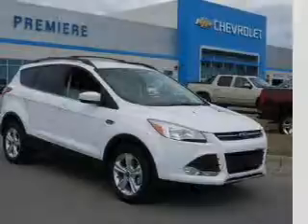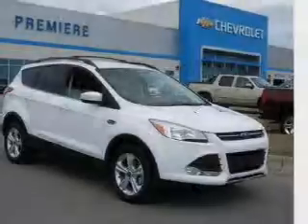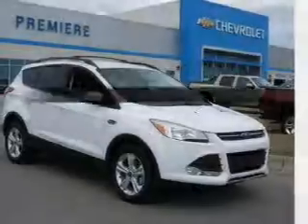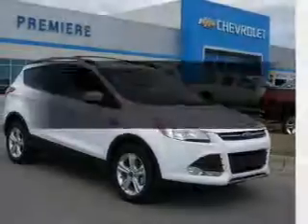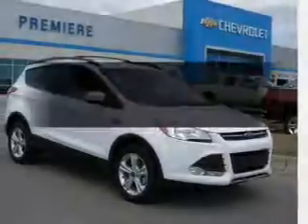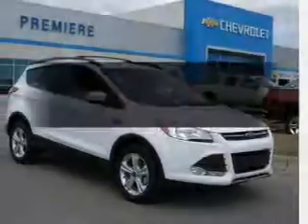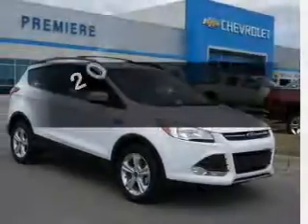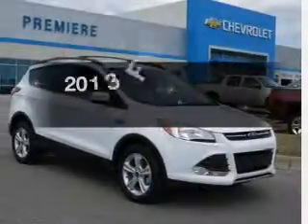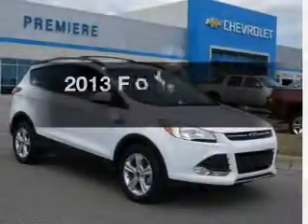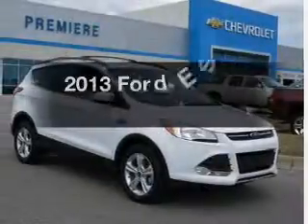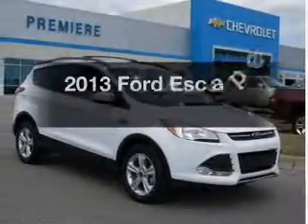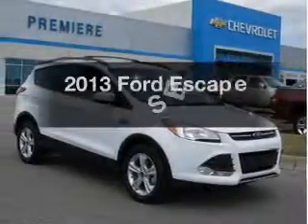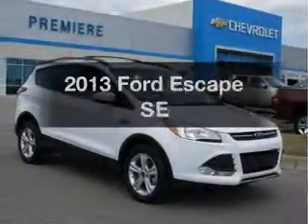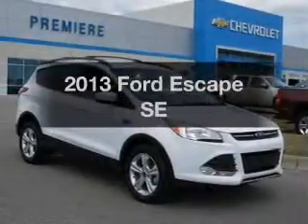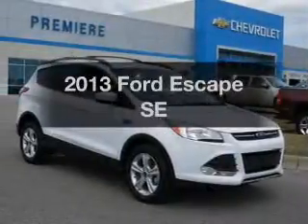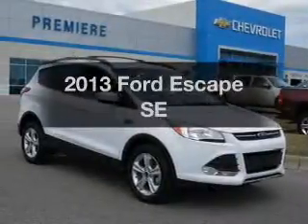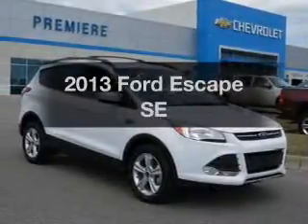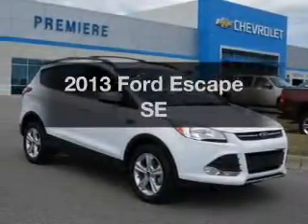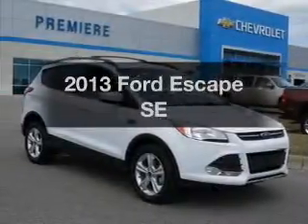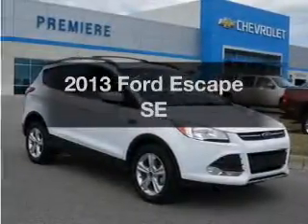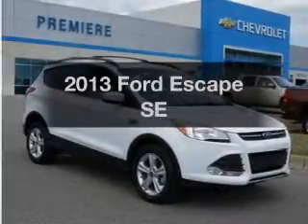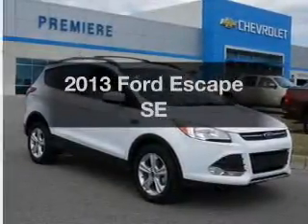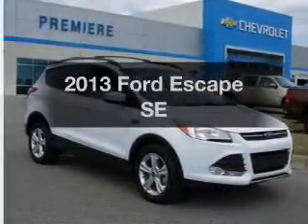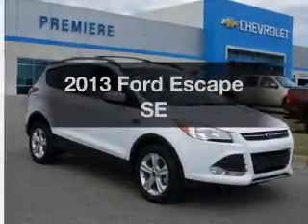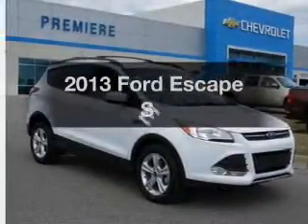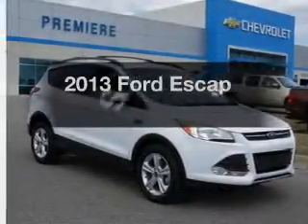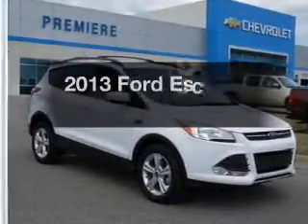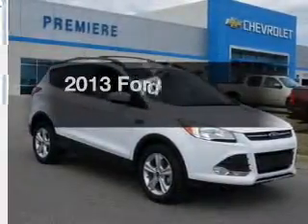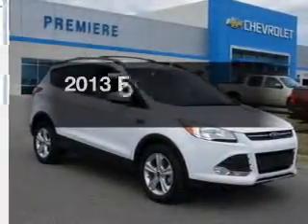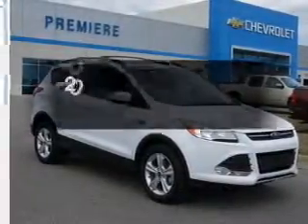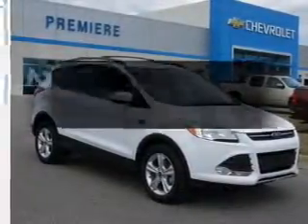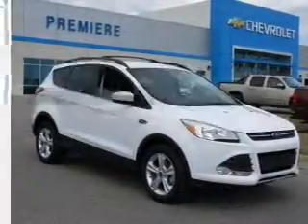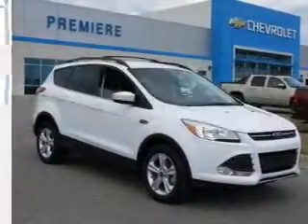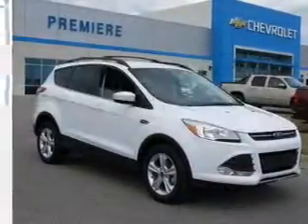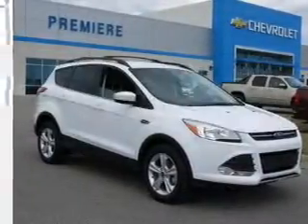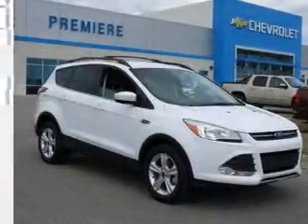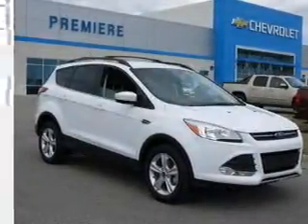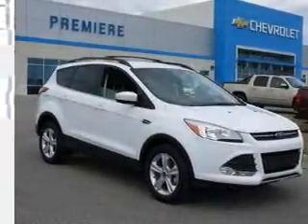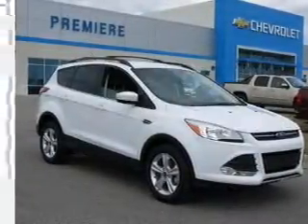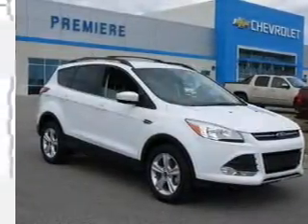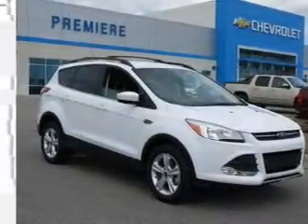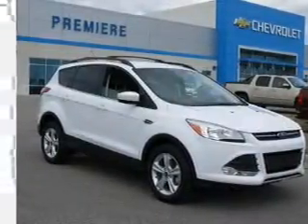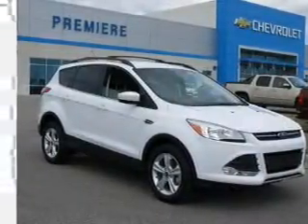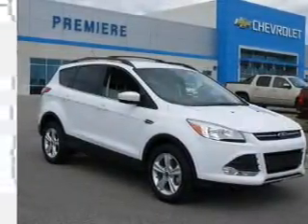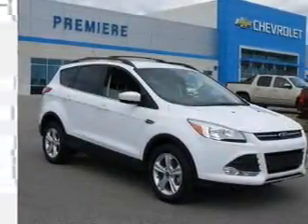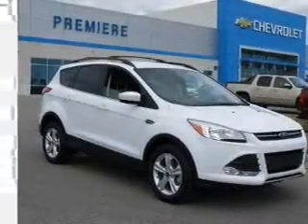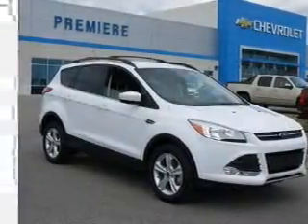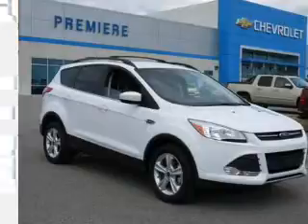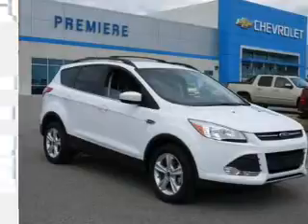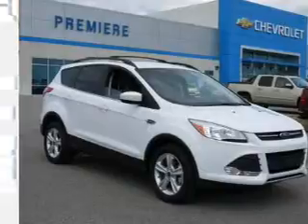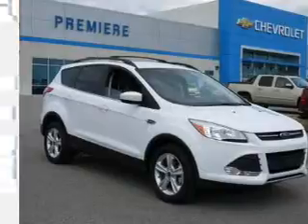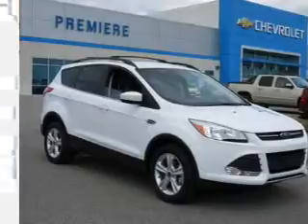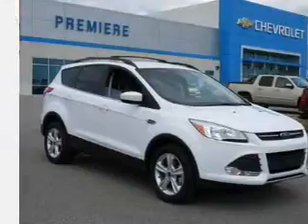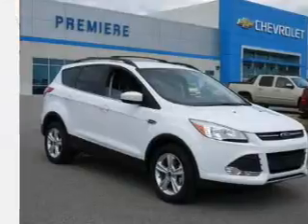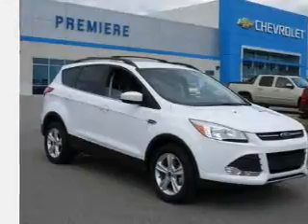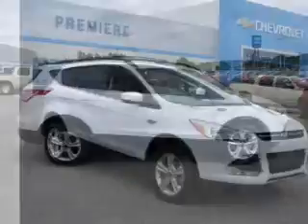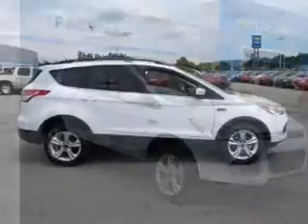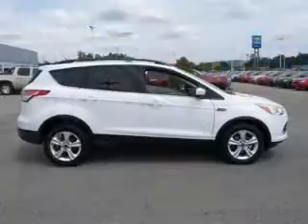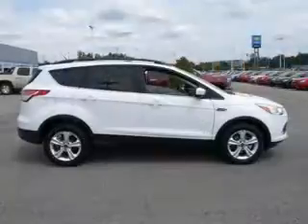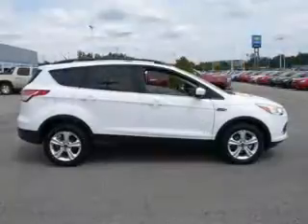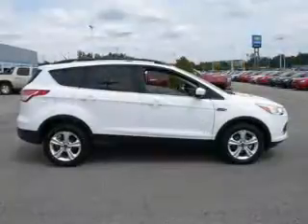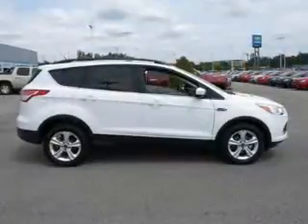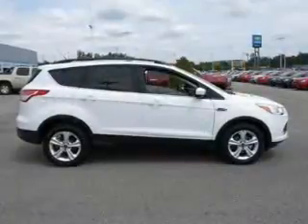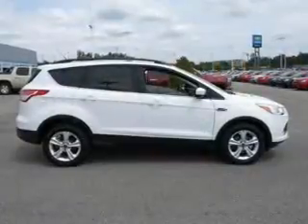Imagine yourself in this 2013 Ford Escape. If you're looking for a first-rate auto, this one could be yours today.